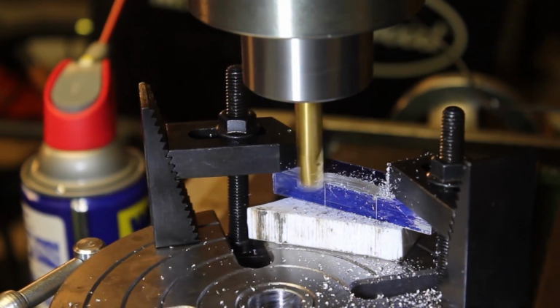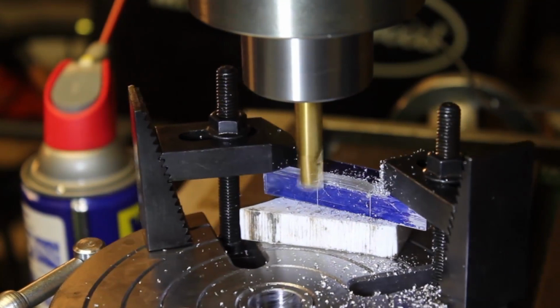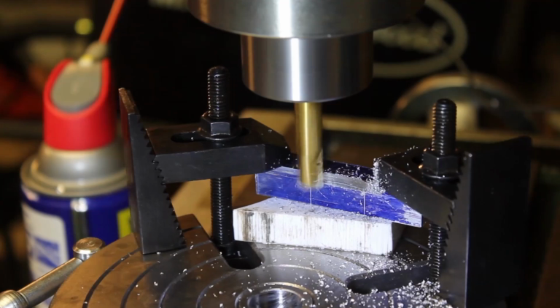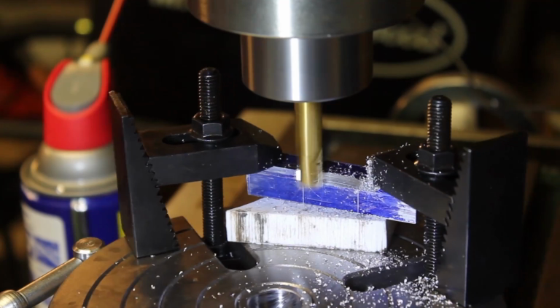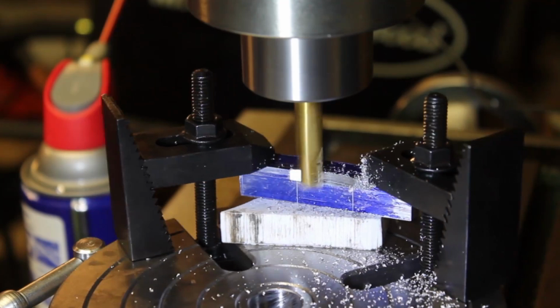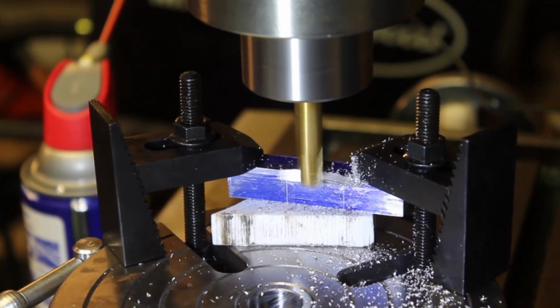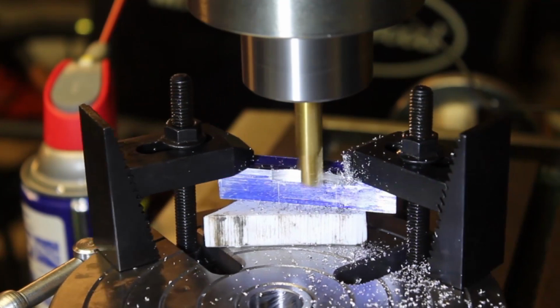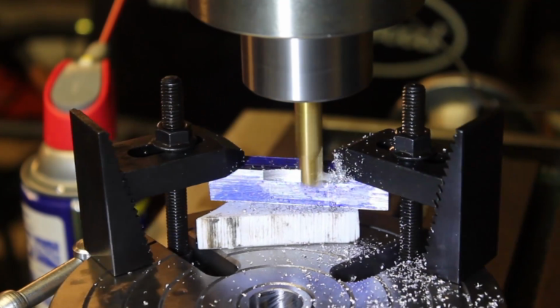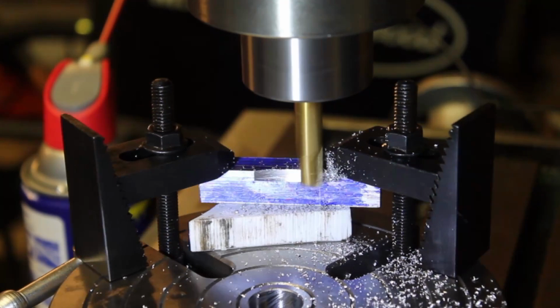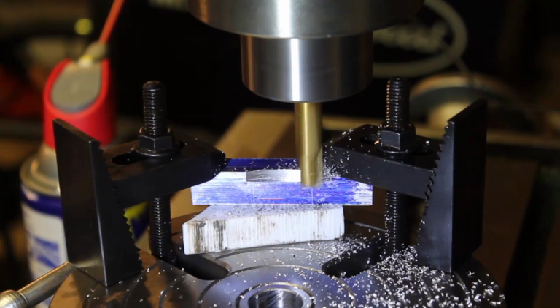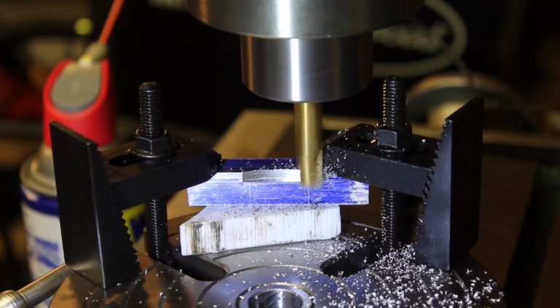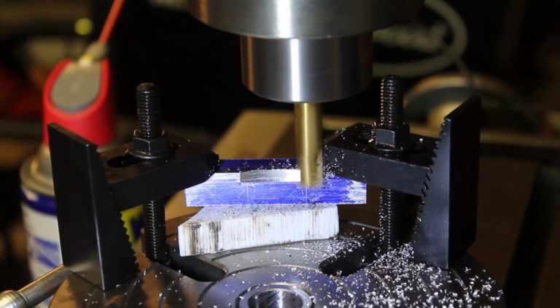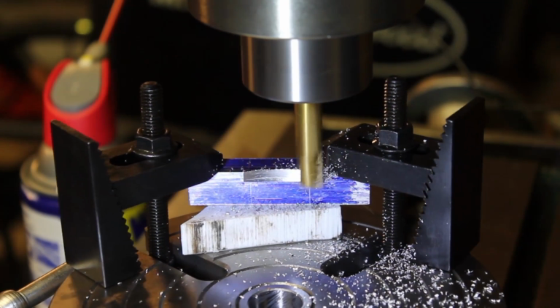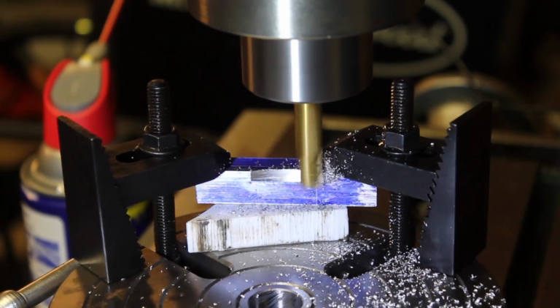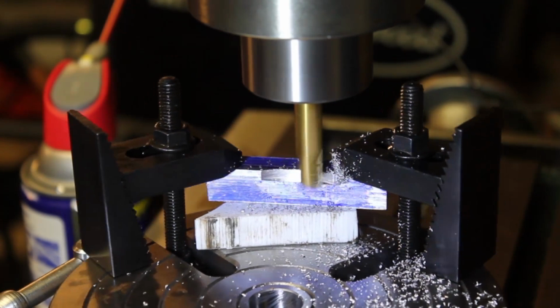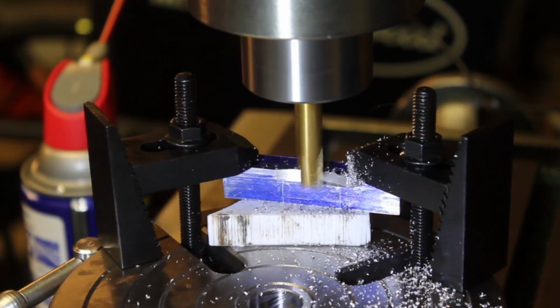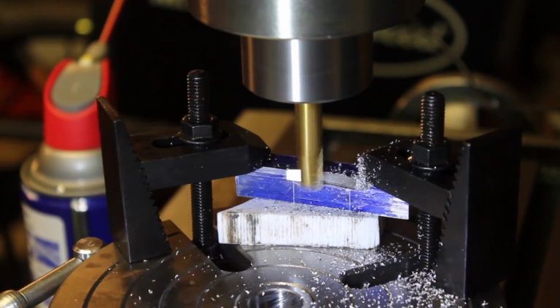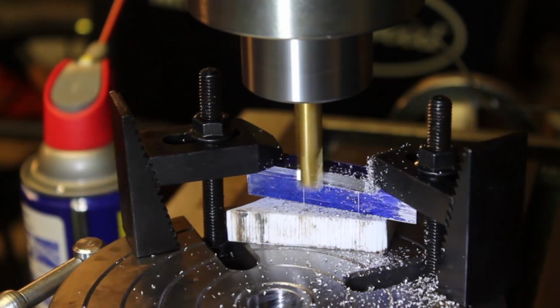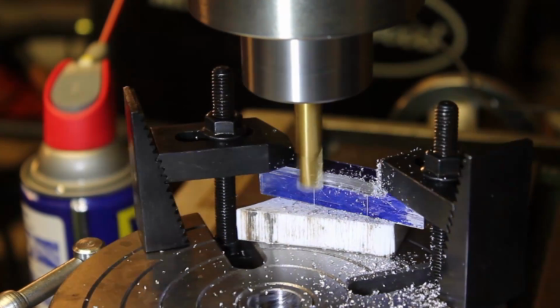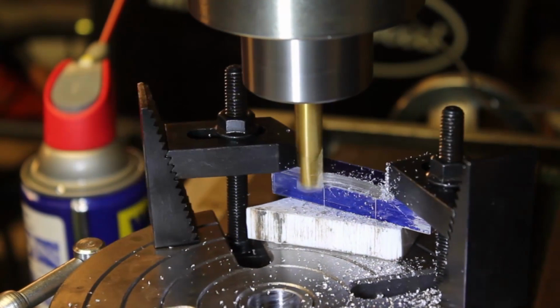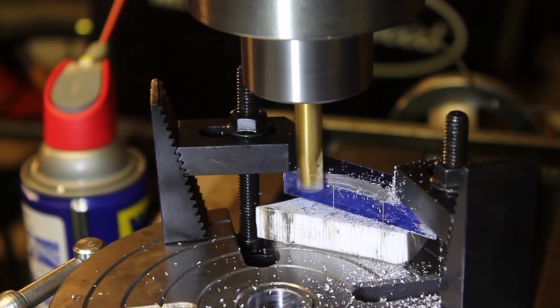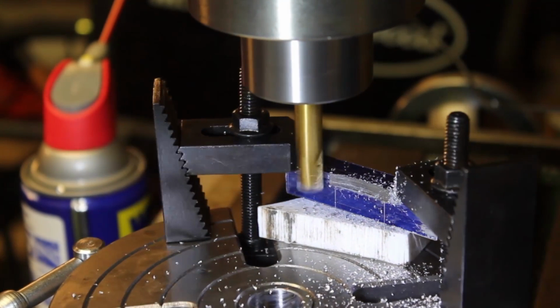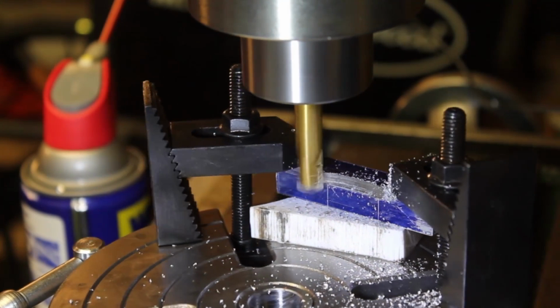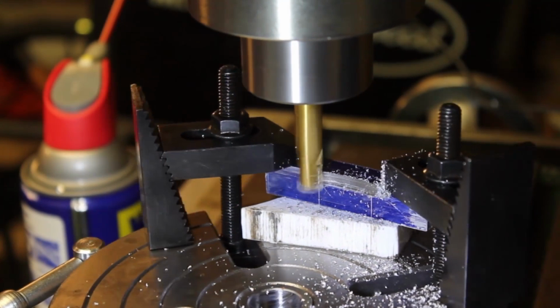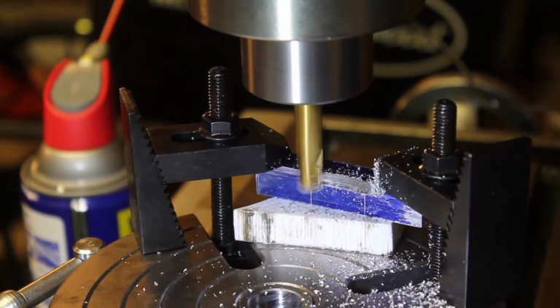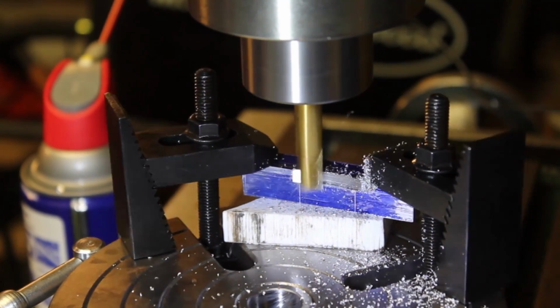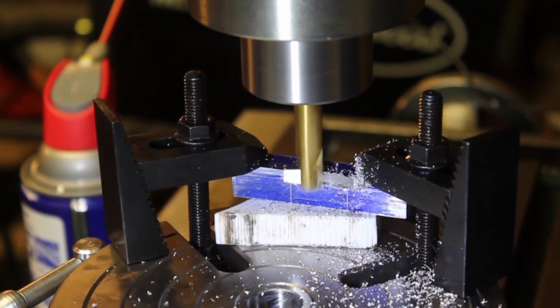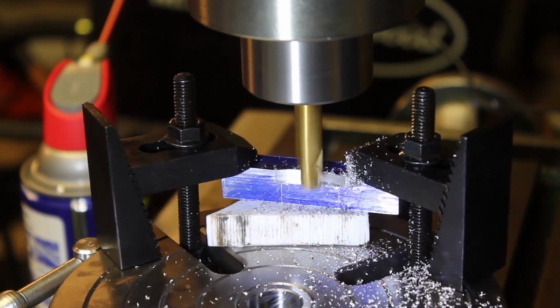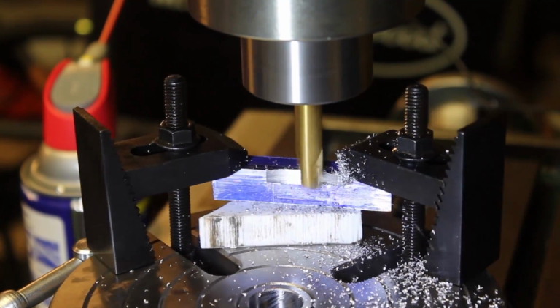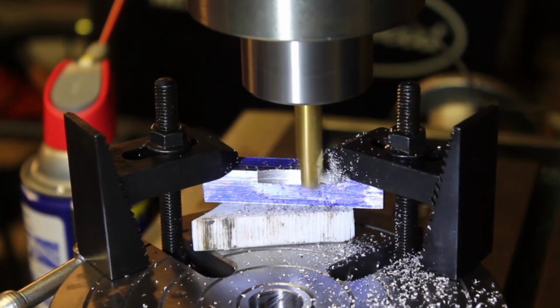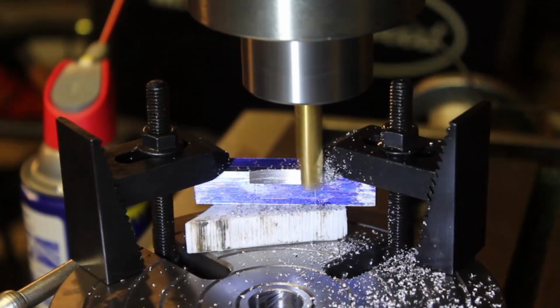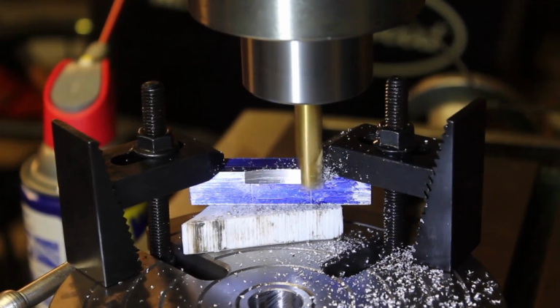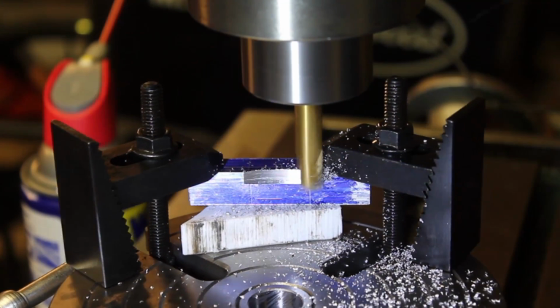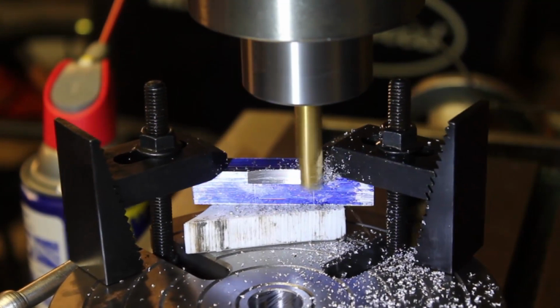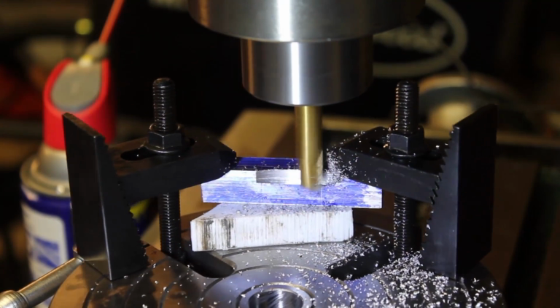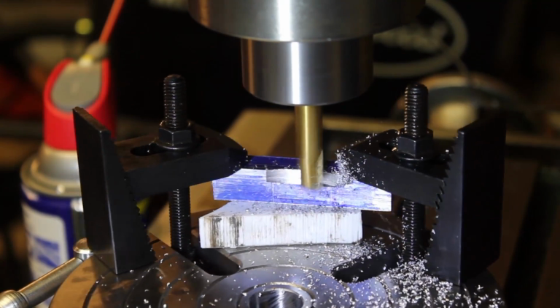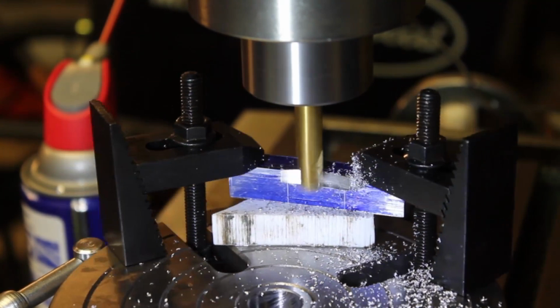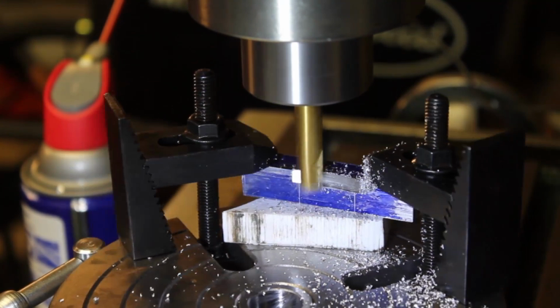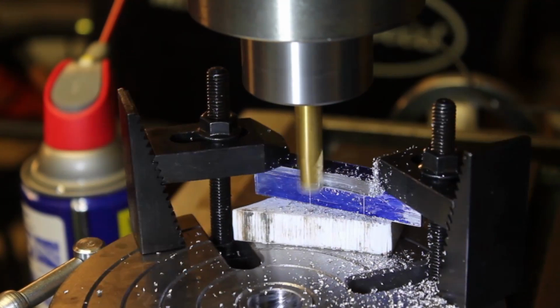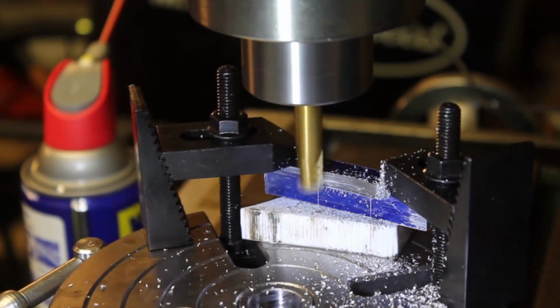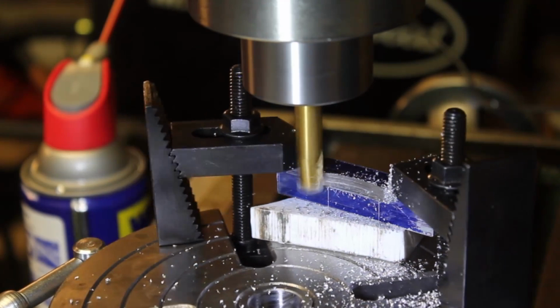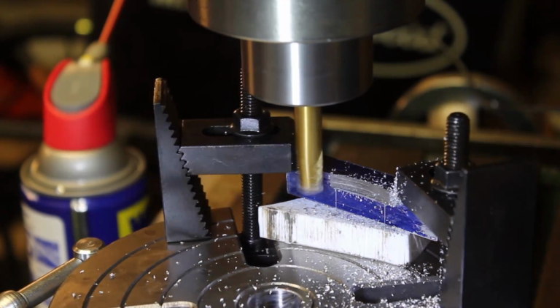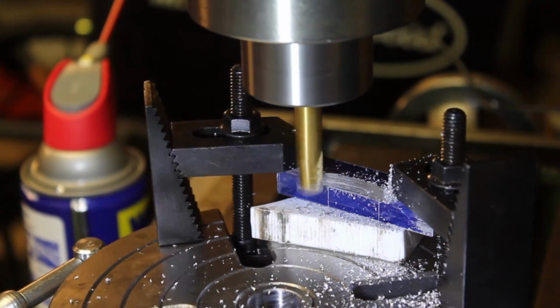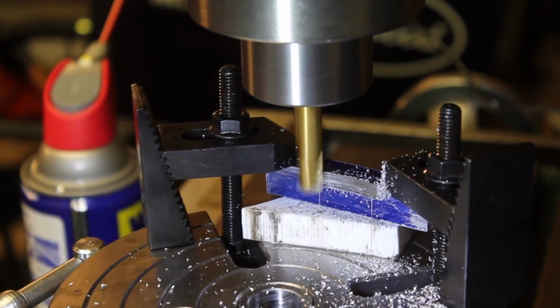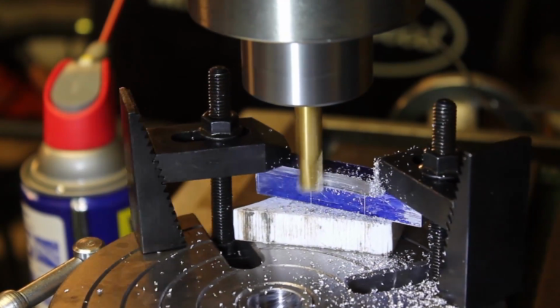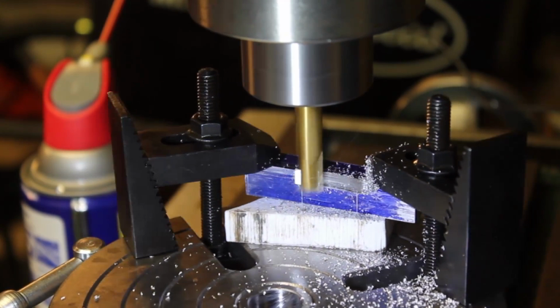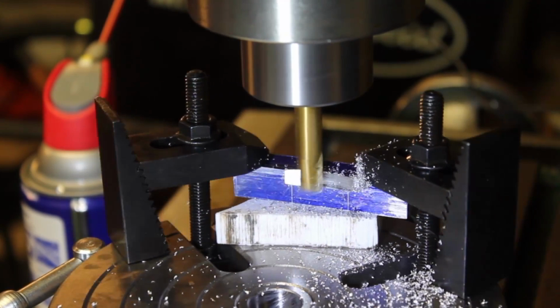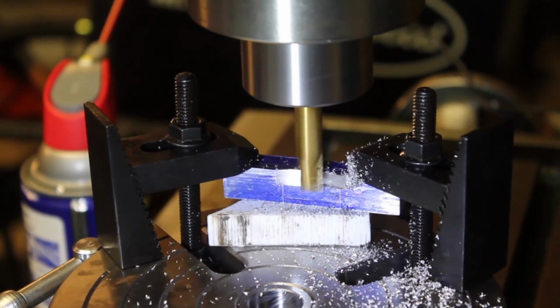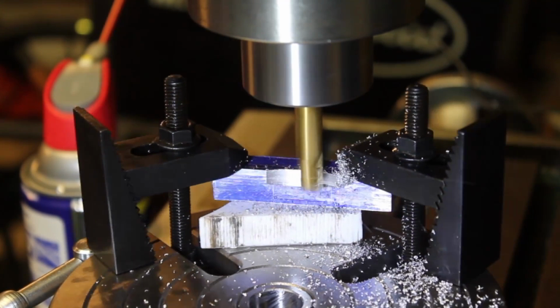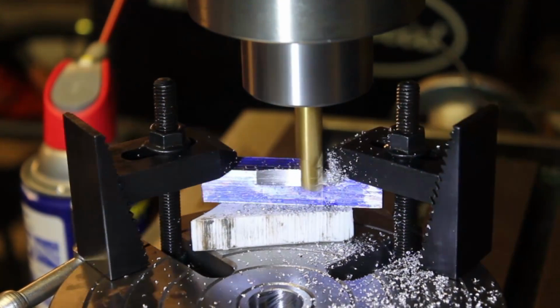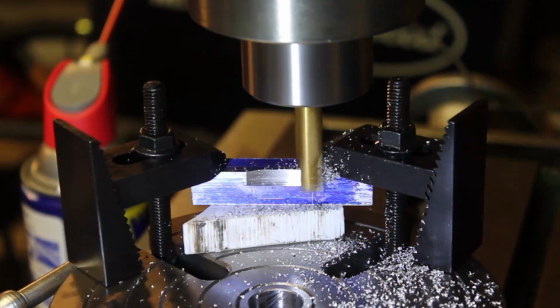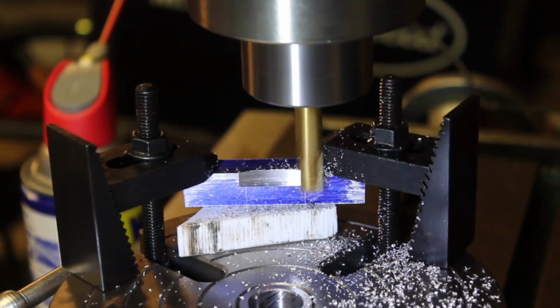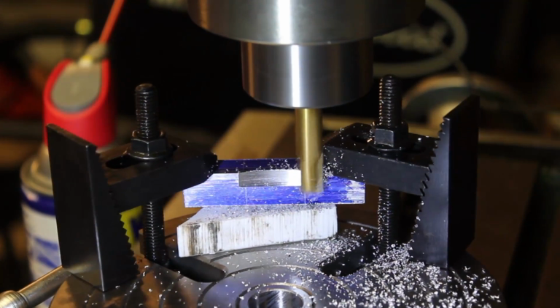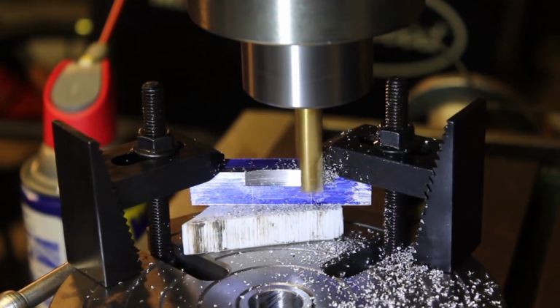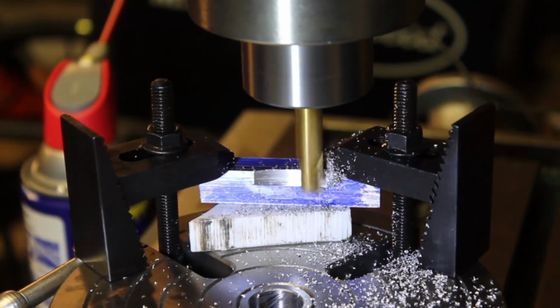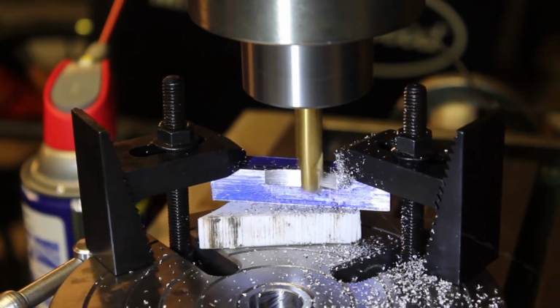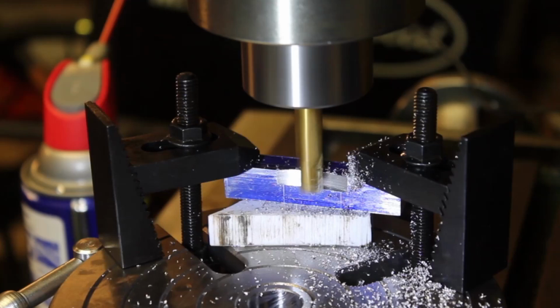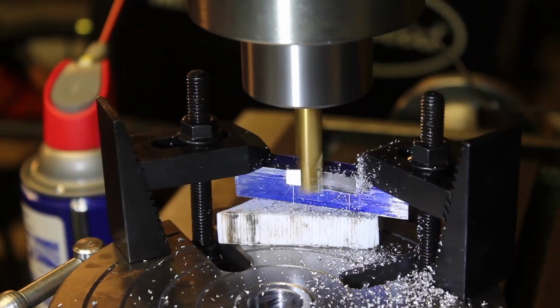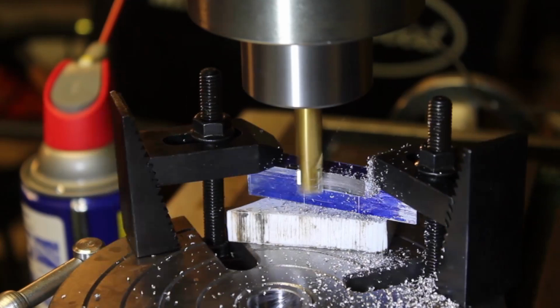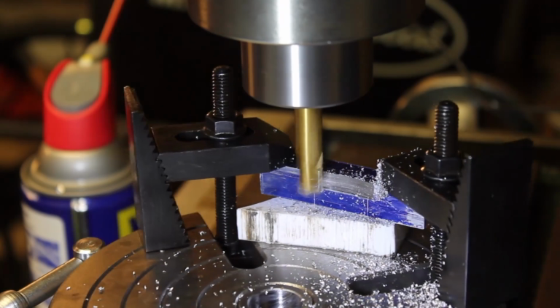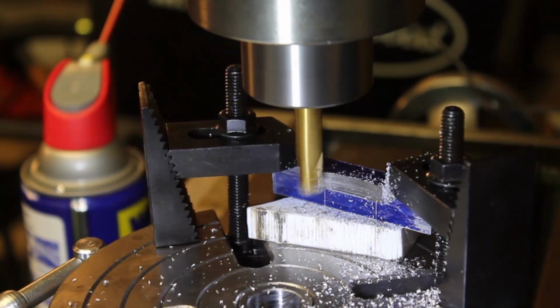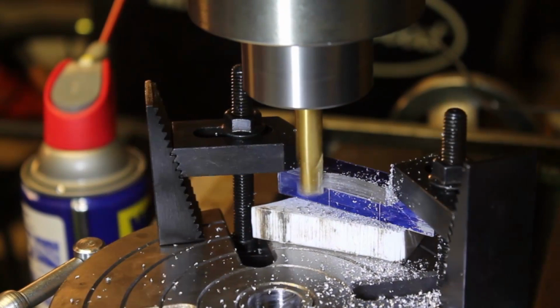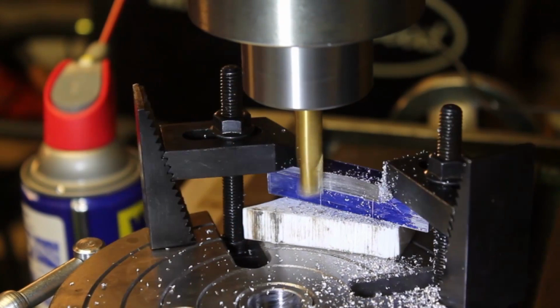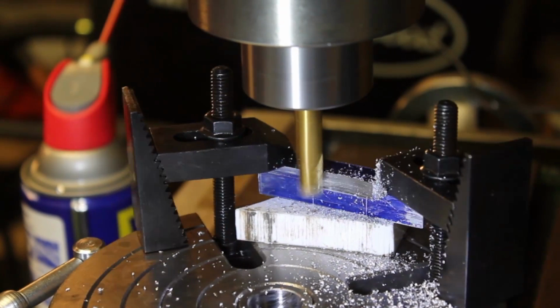The cuts here are light to ensure the best side-cutting finish possible. This is going to be a finish pass all in one.